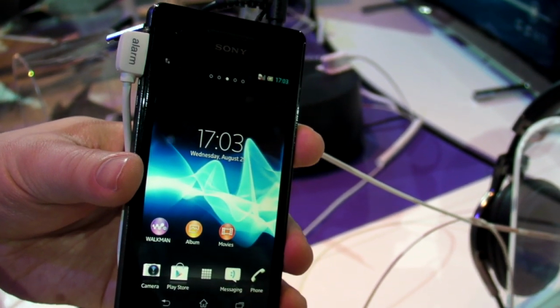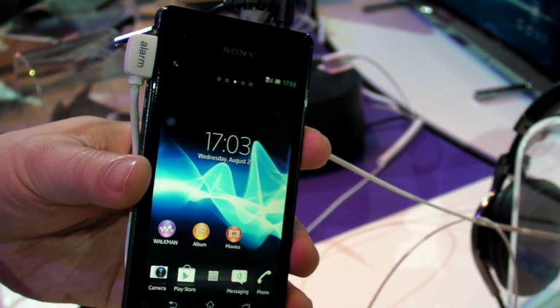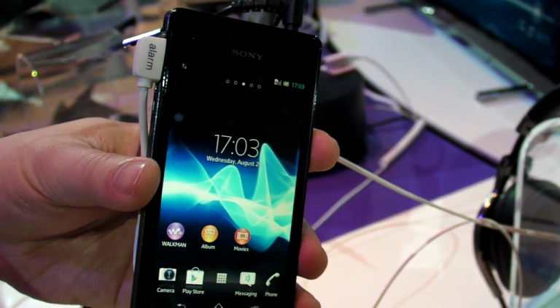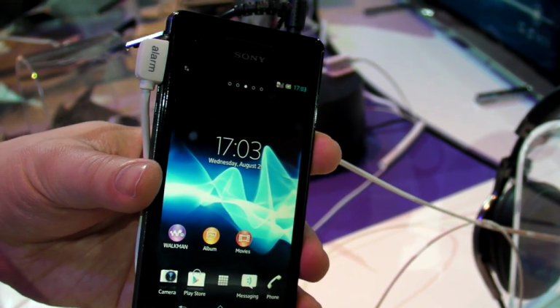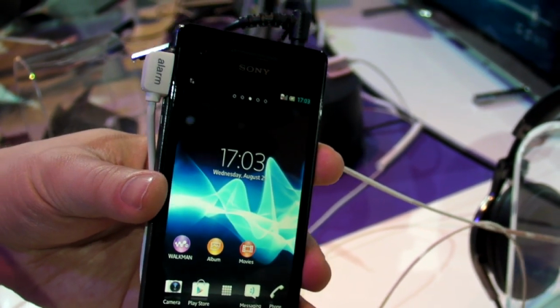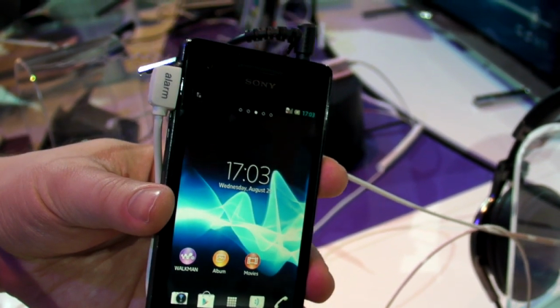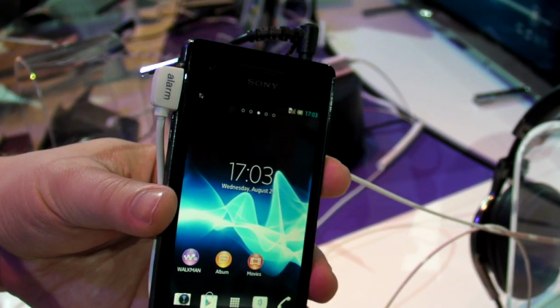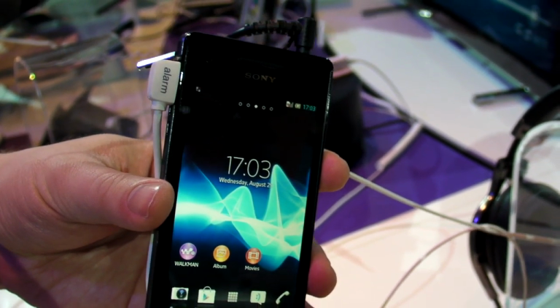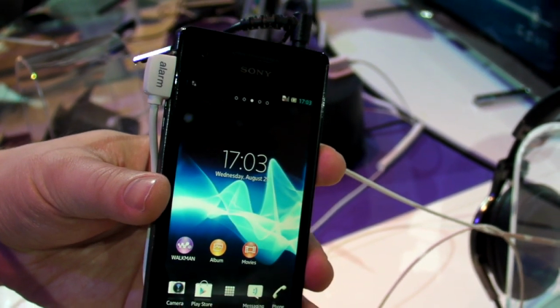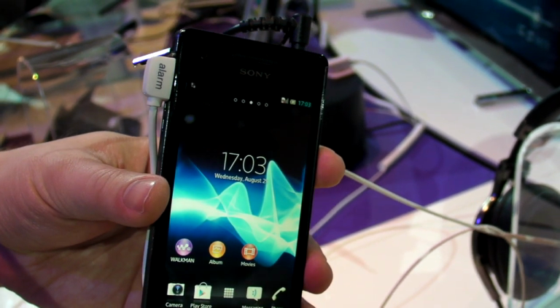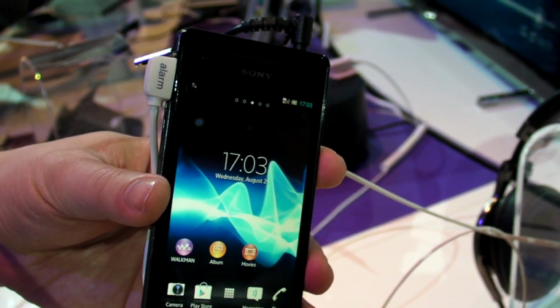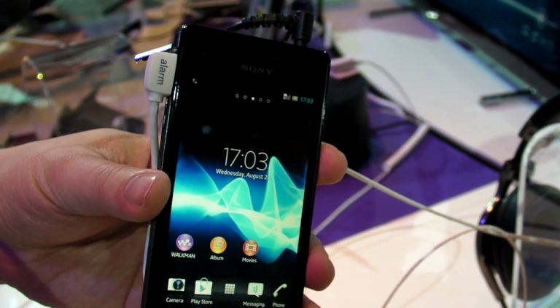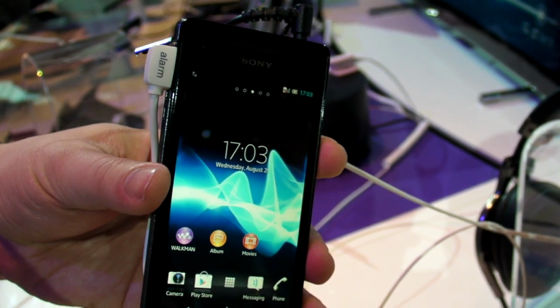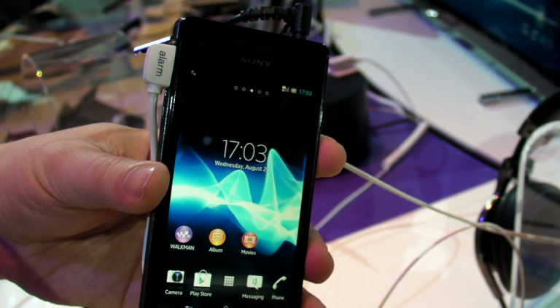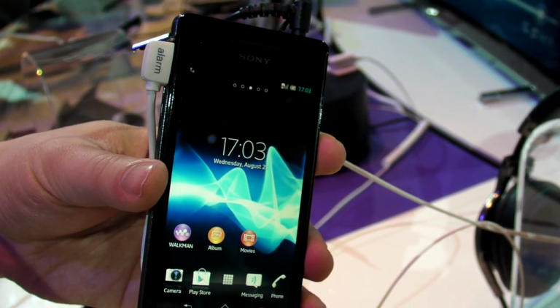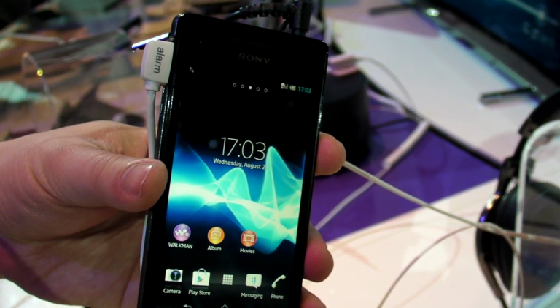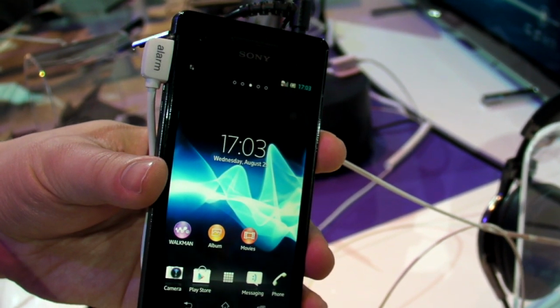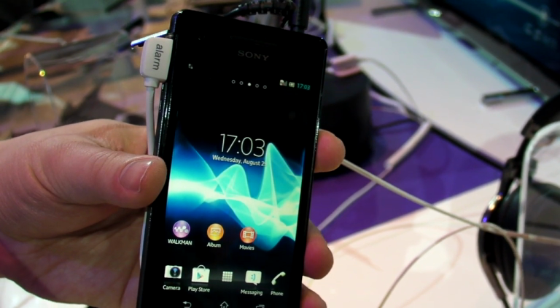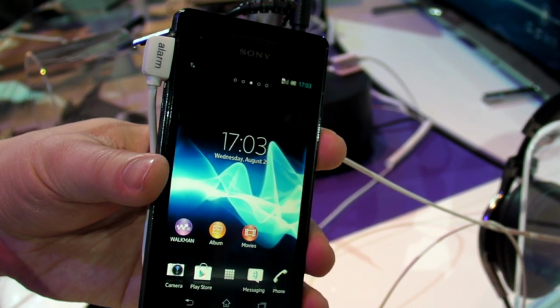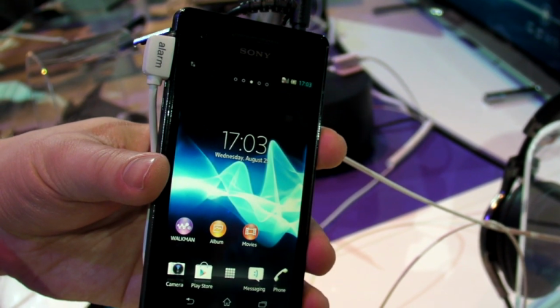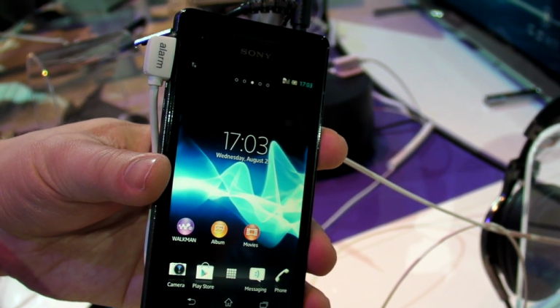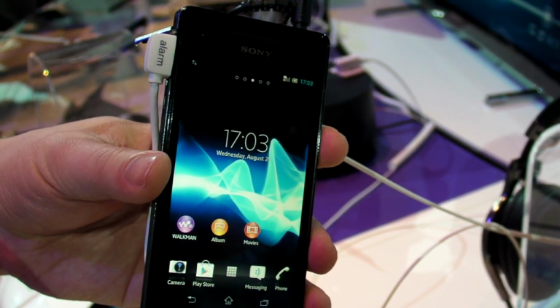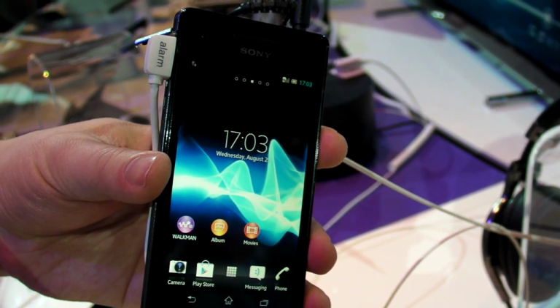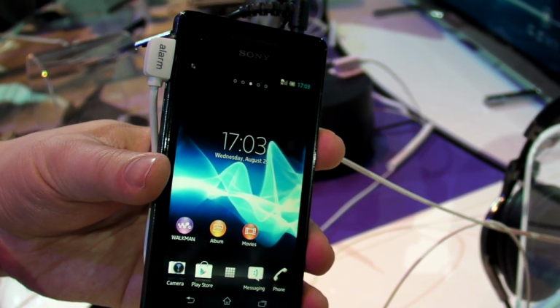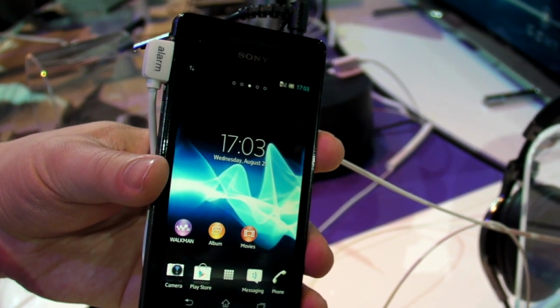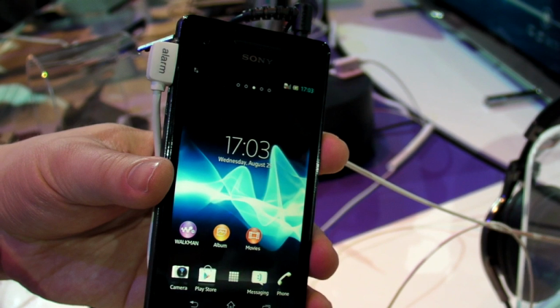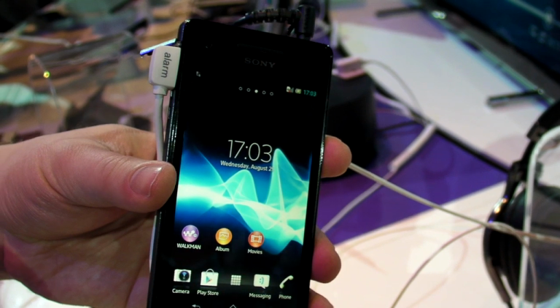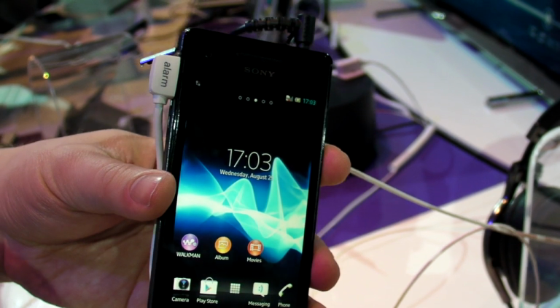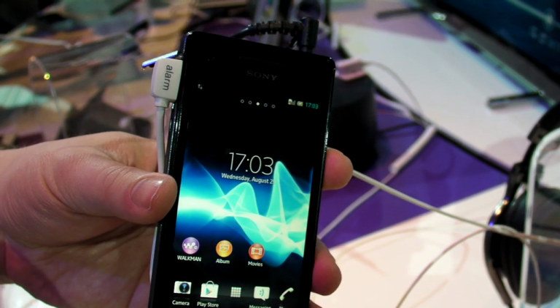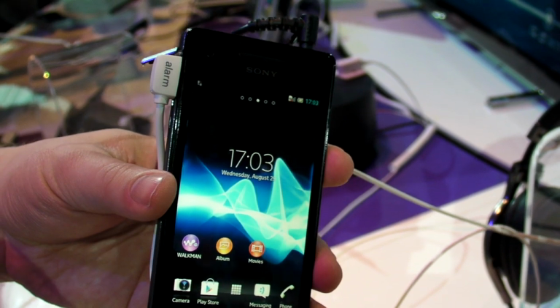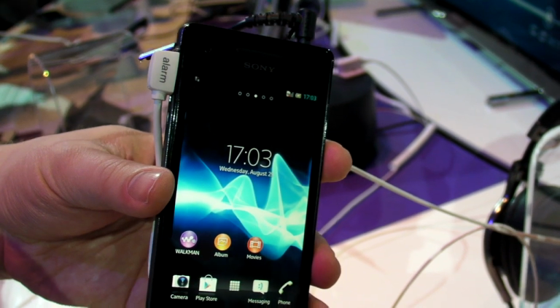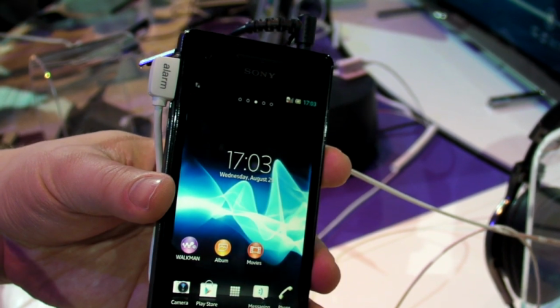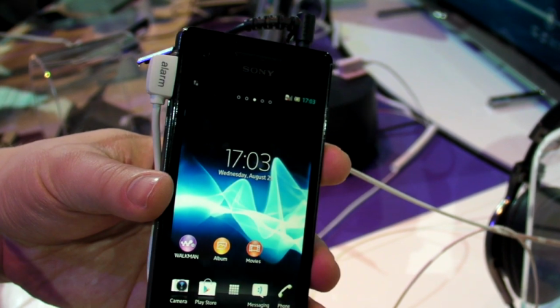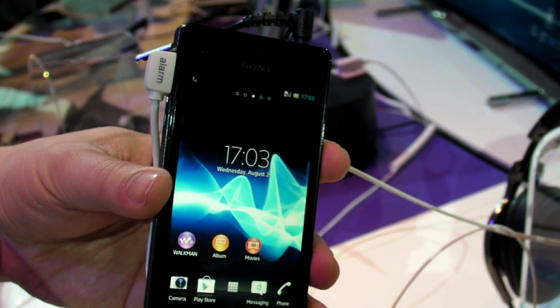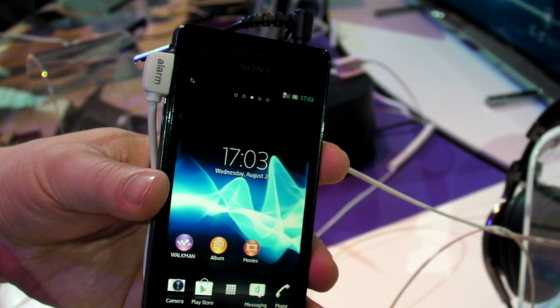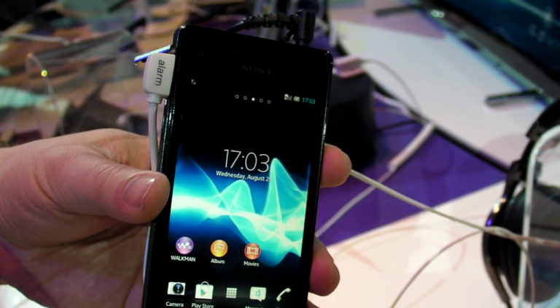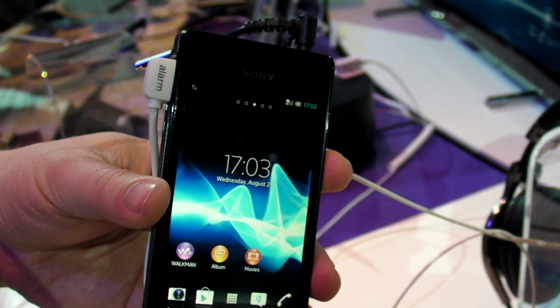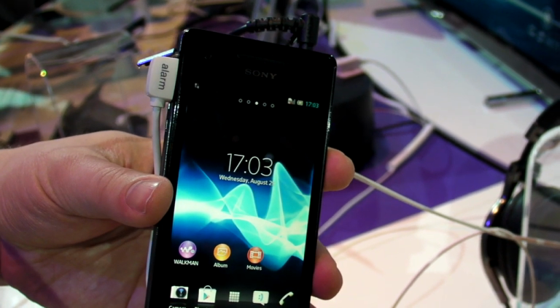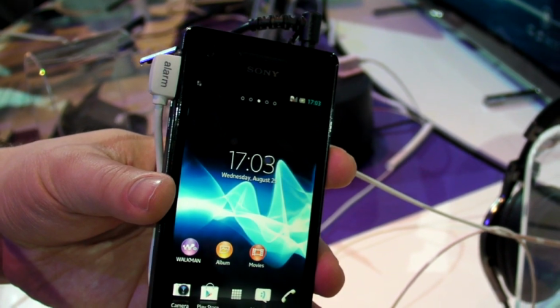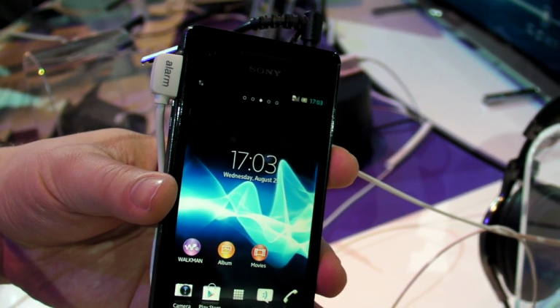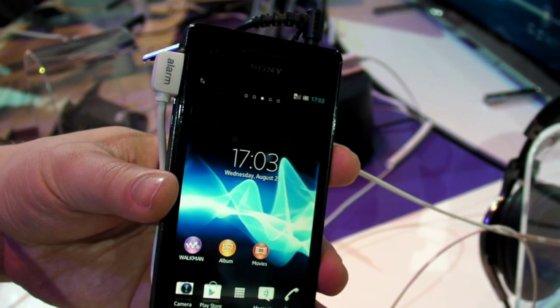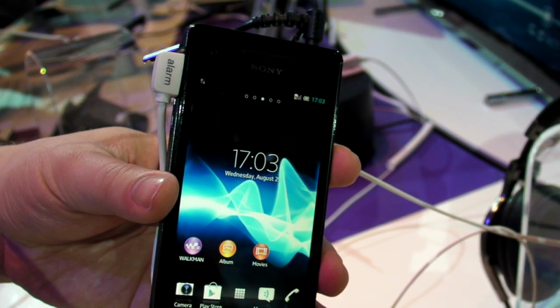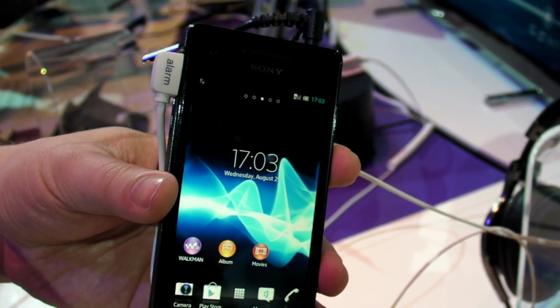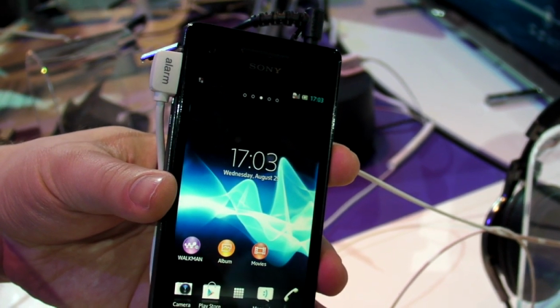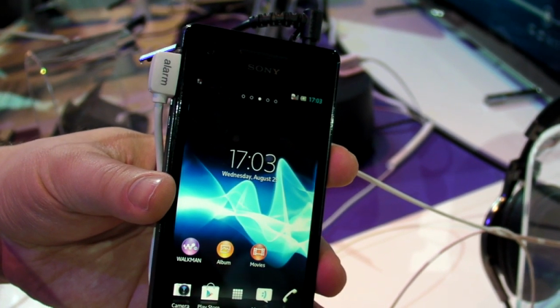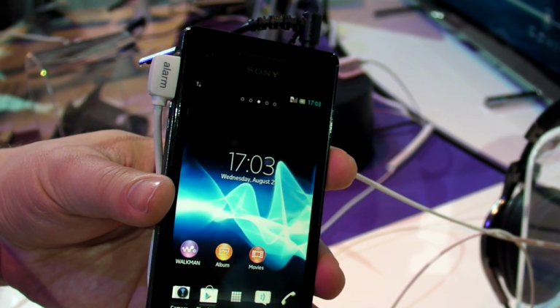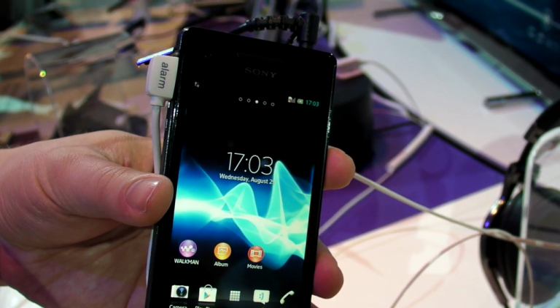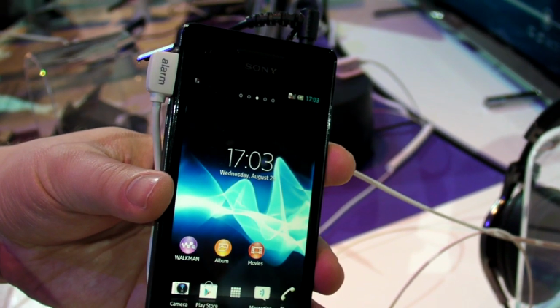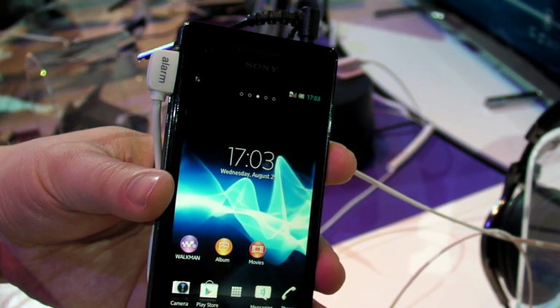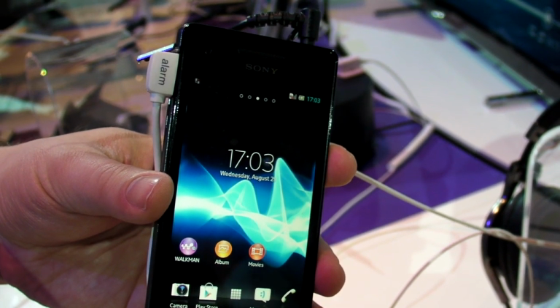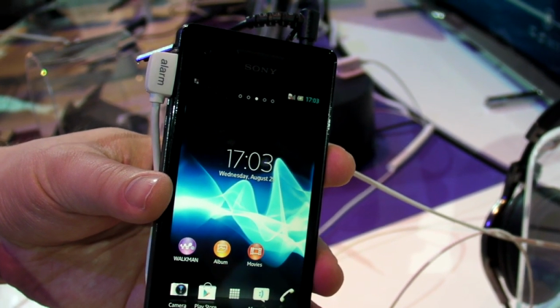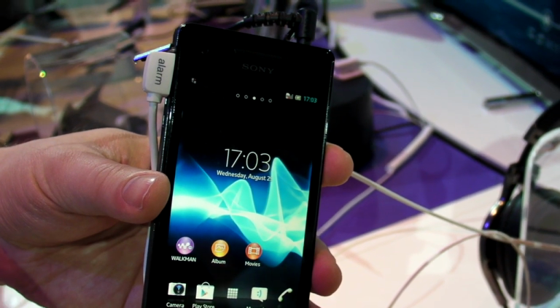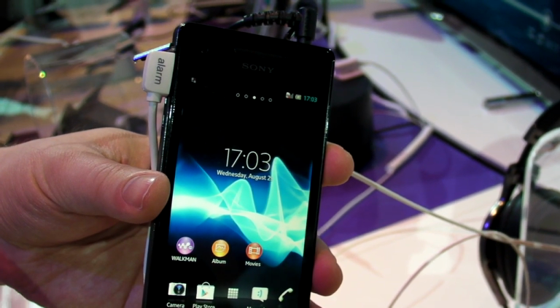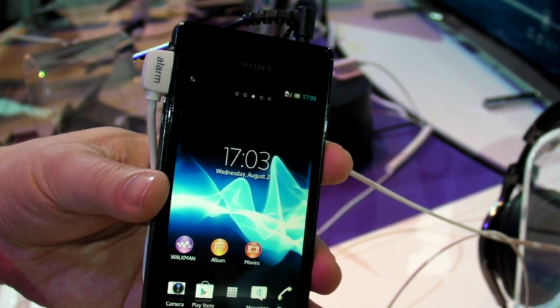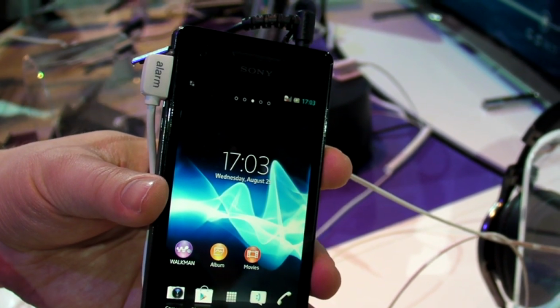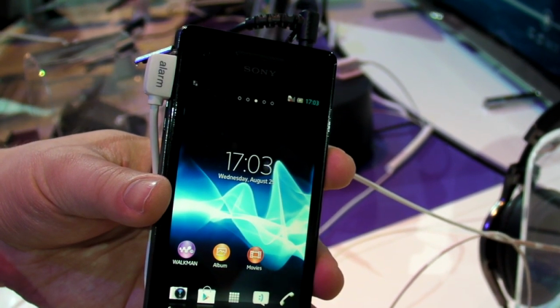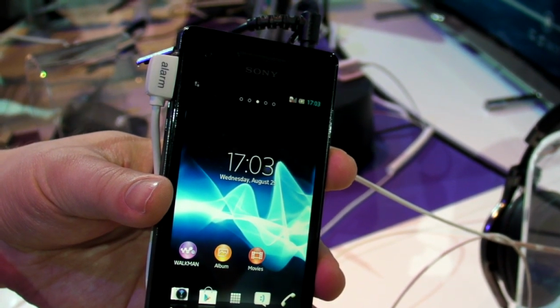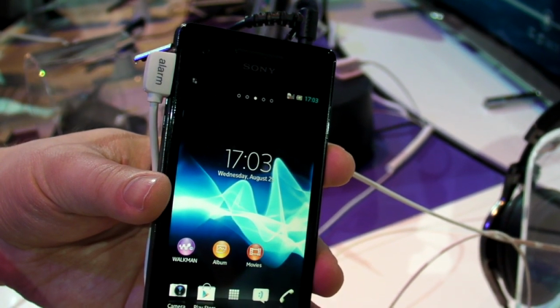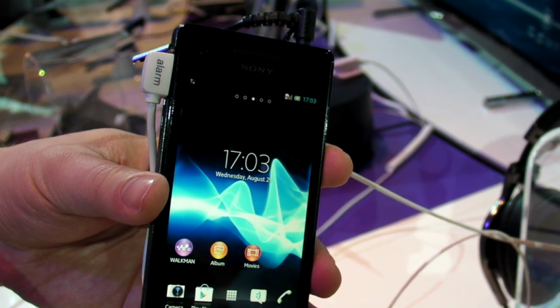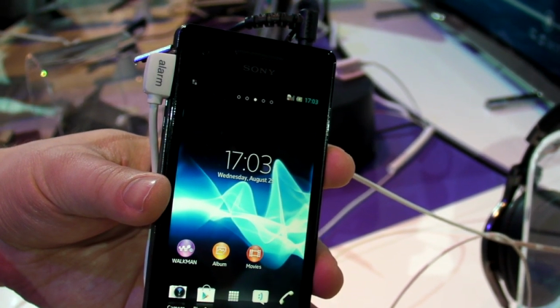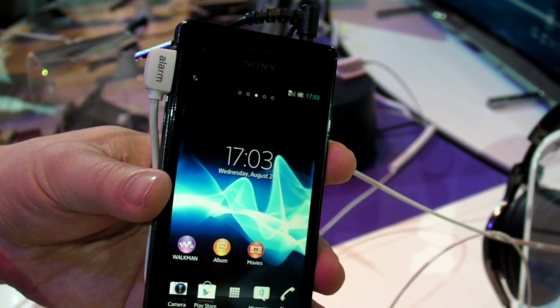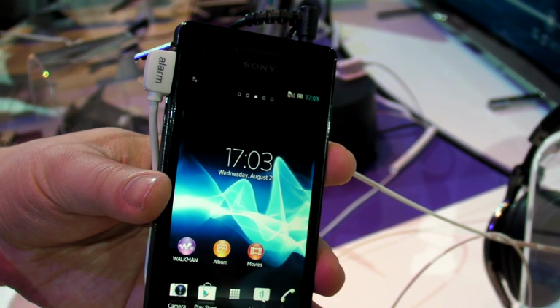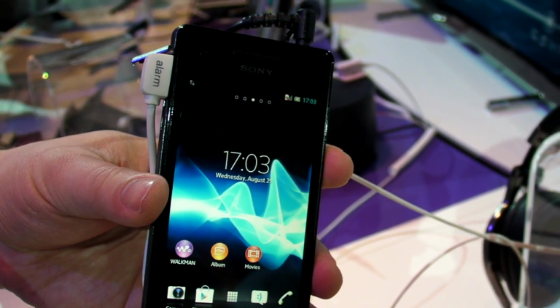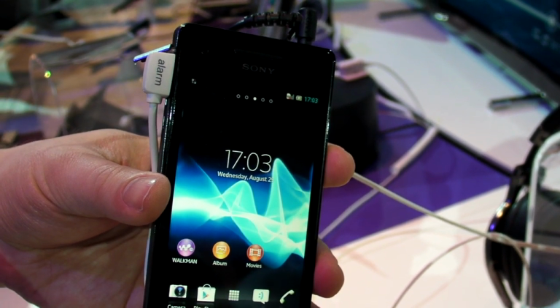Hi, this is Abram with Laptop and Tech News Daily. We're here at the Sony booth looking at the new Xperia V phone.